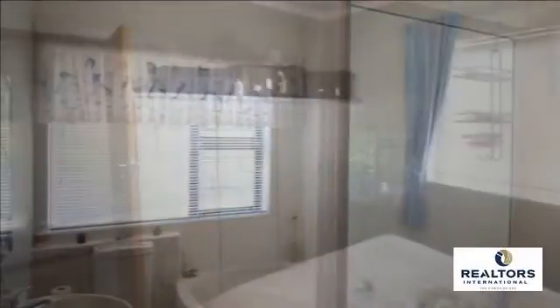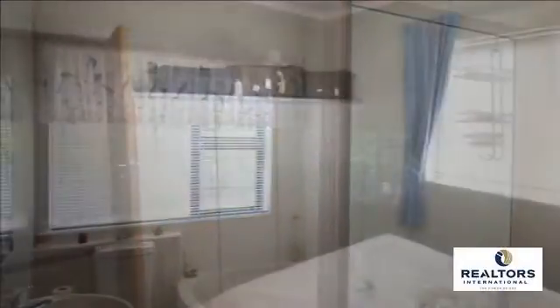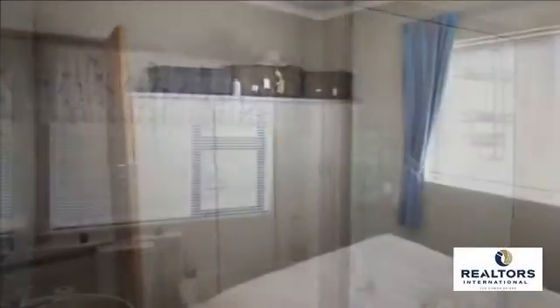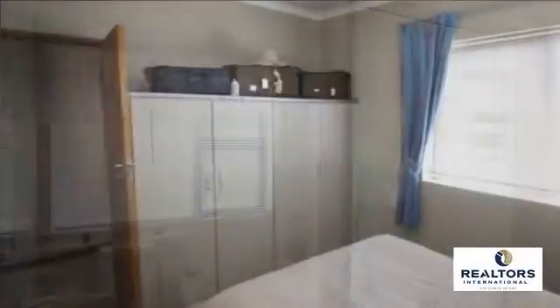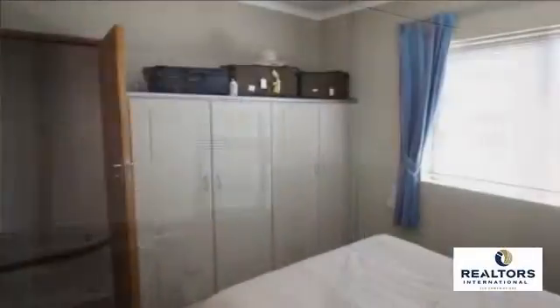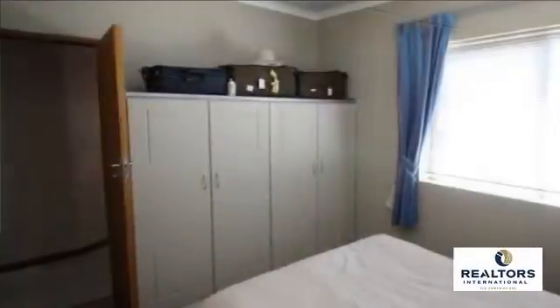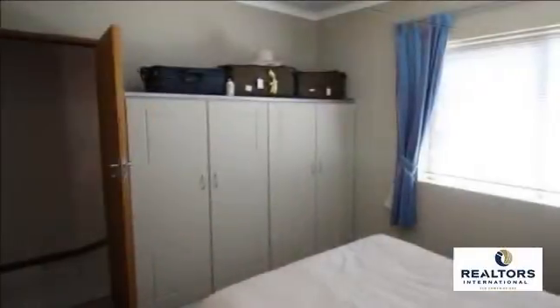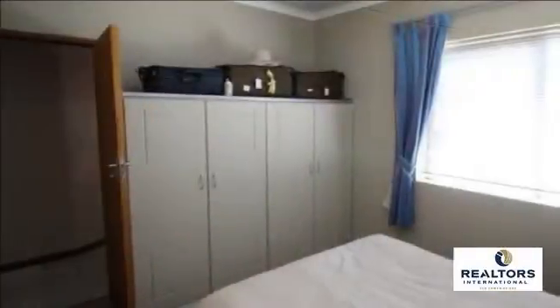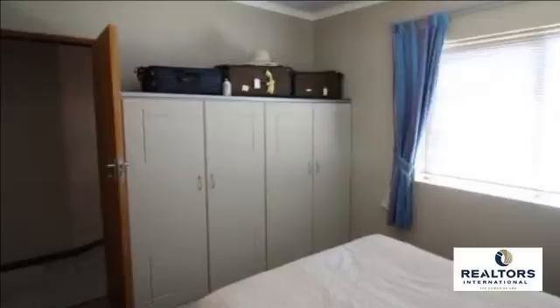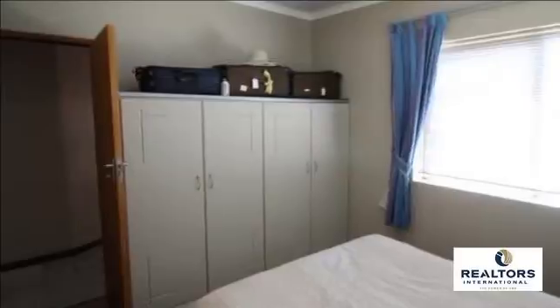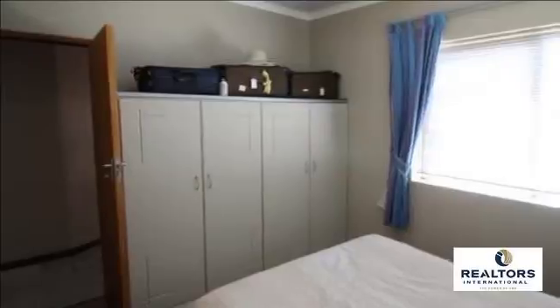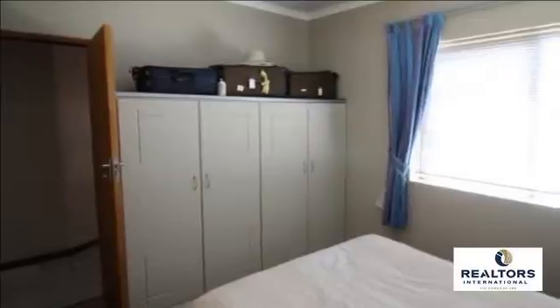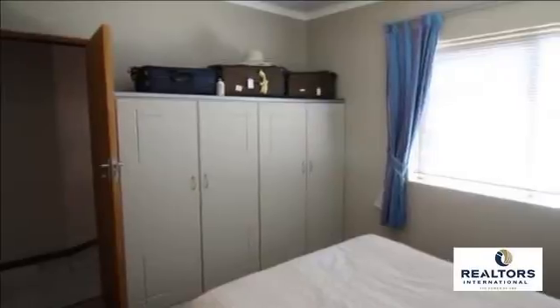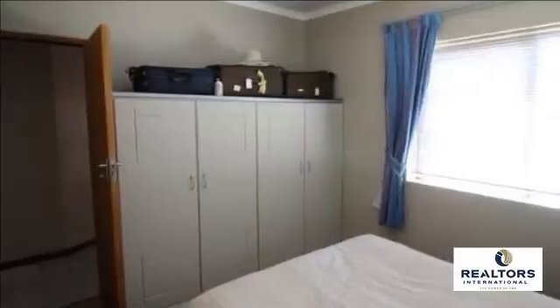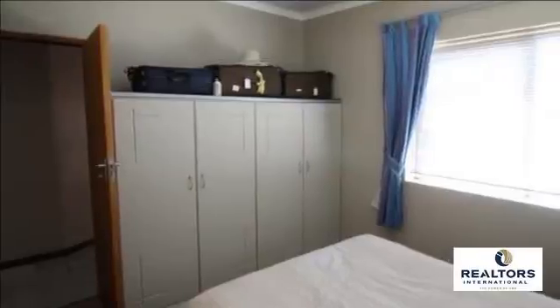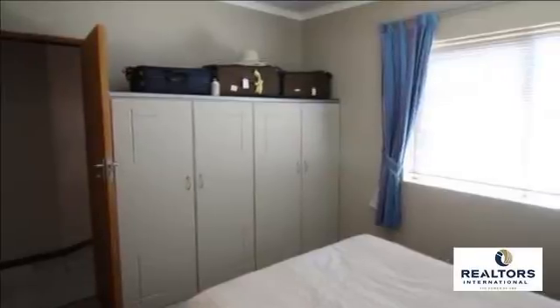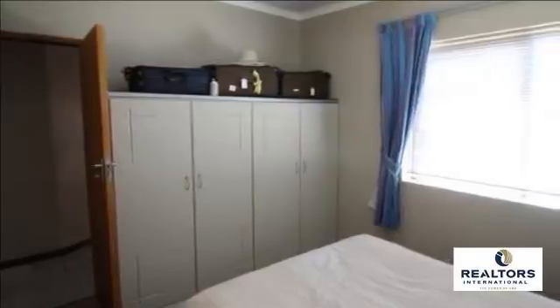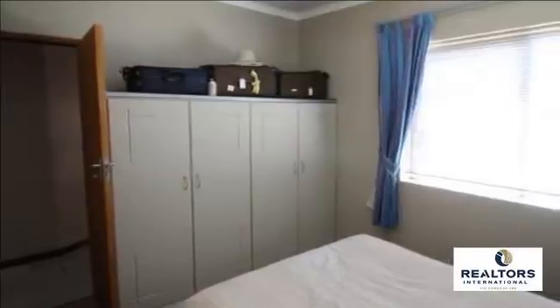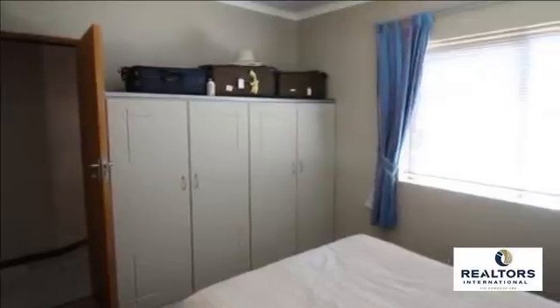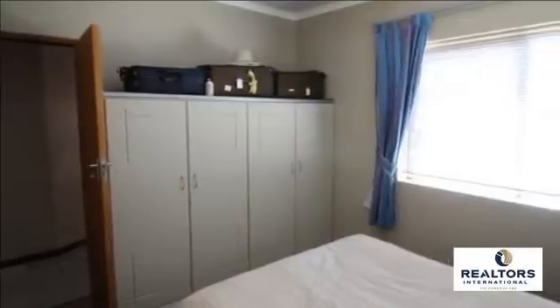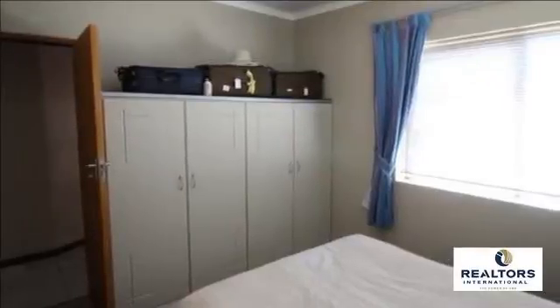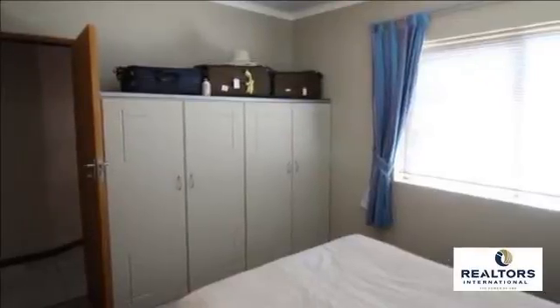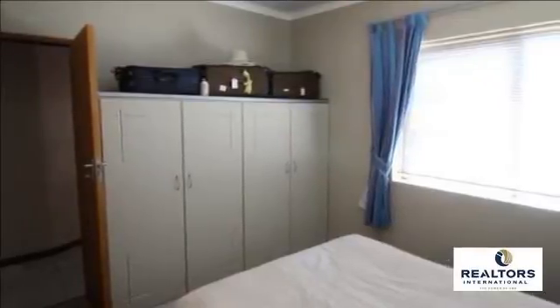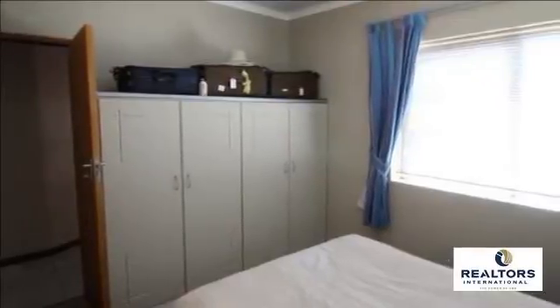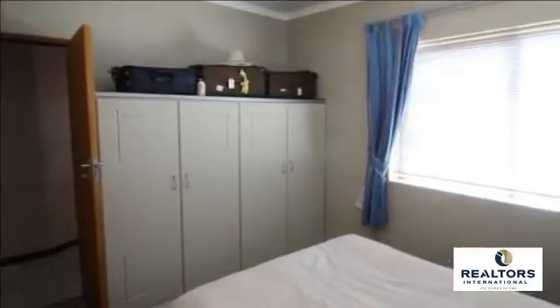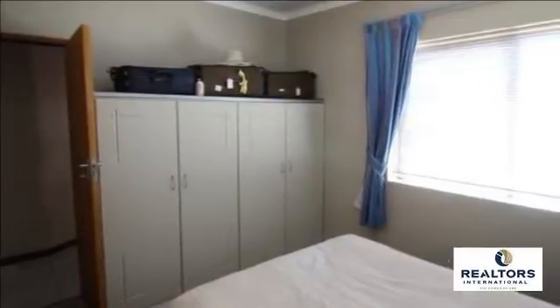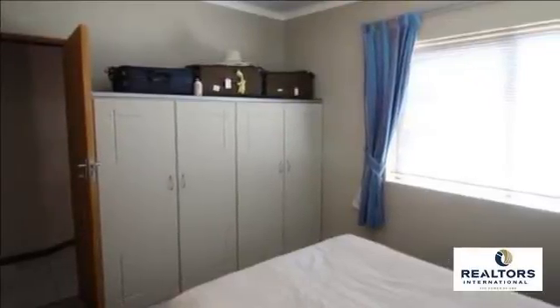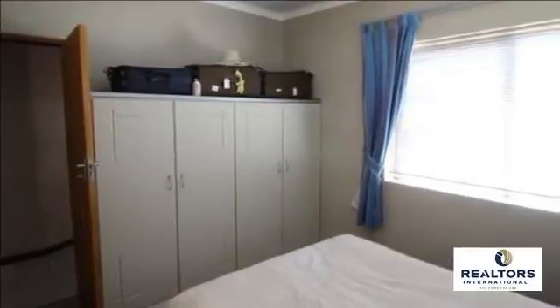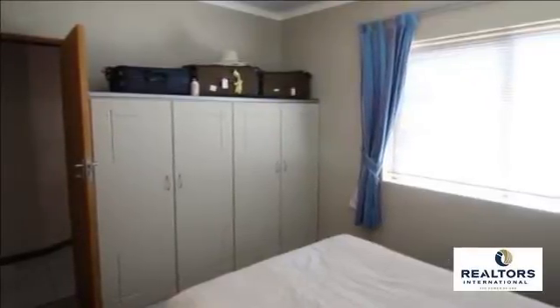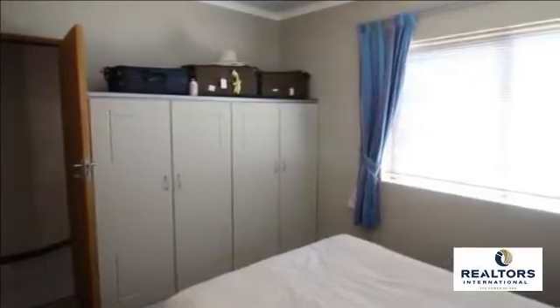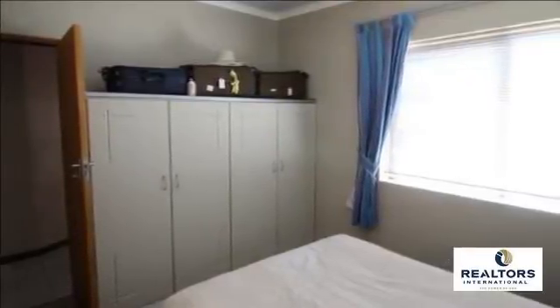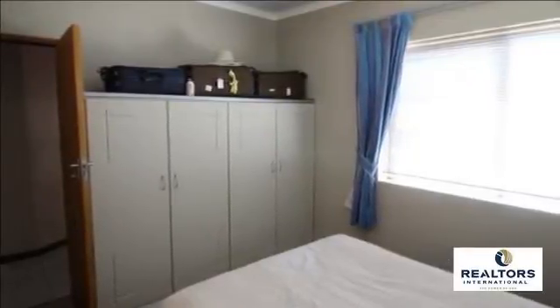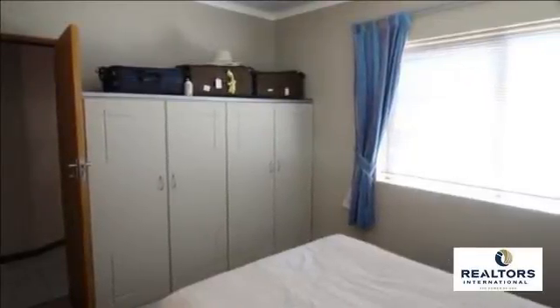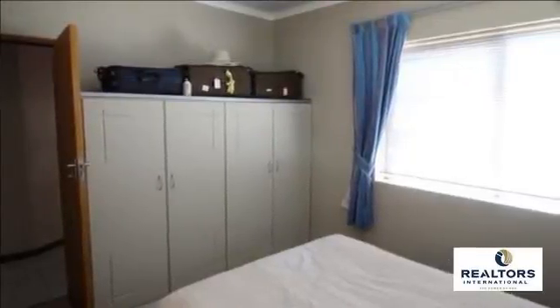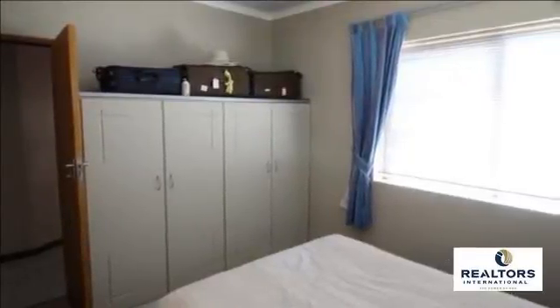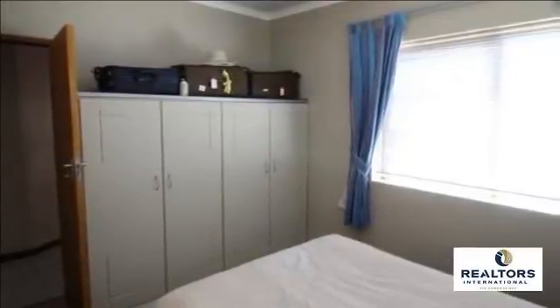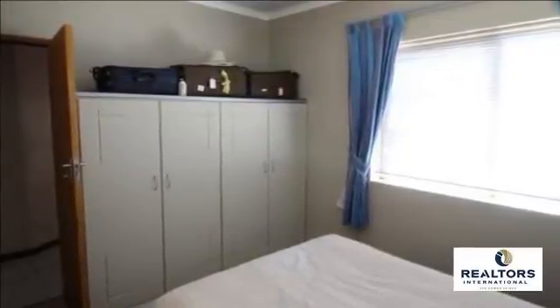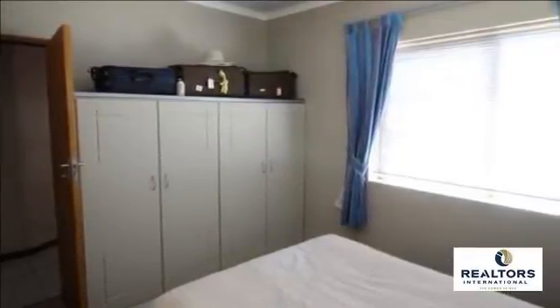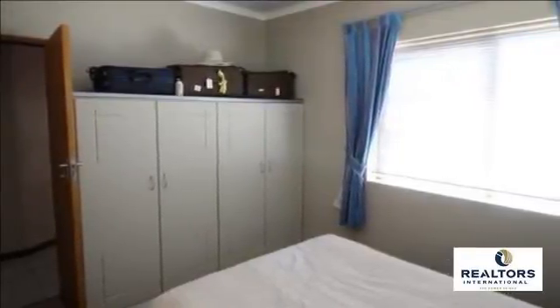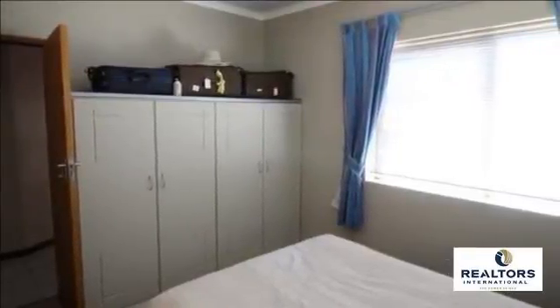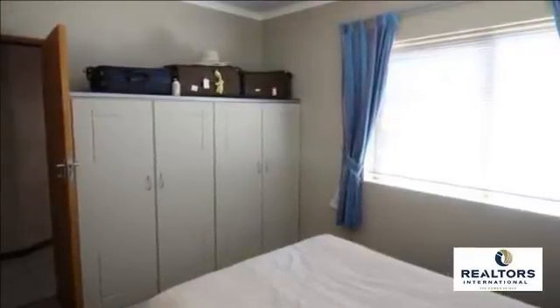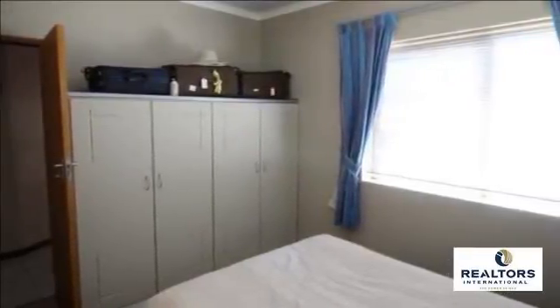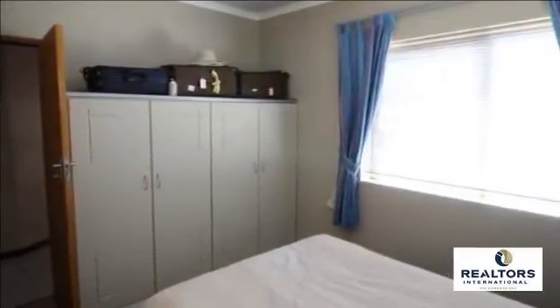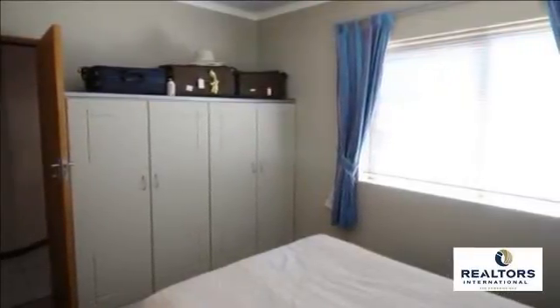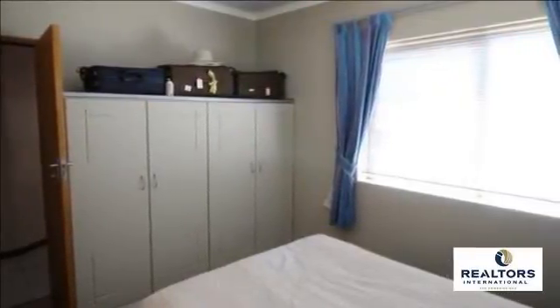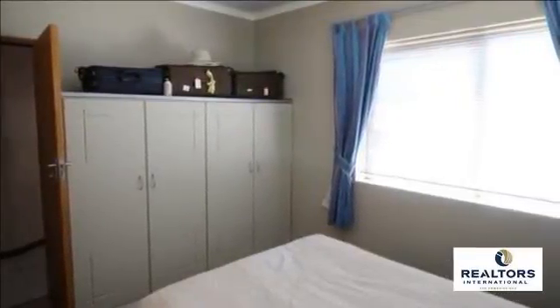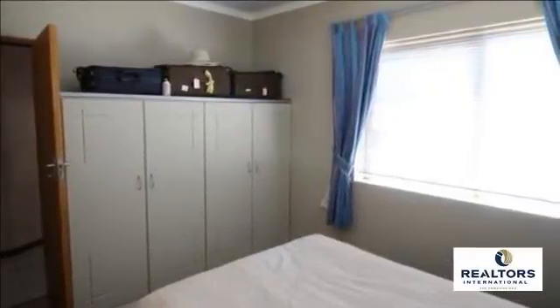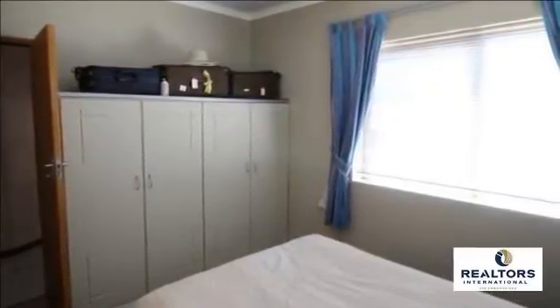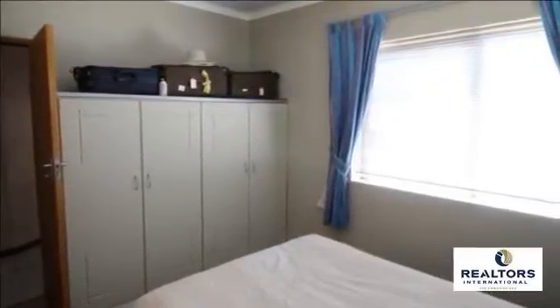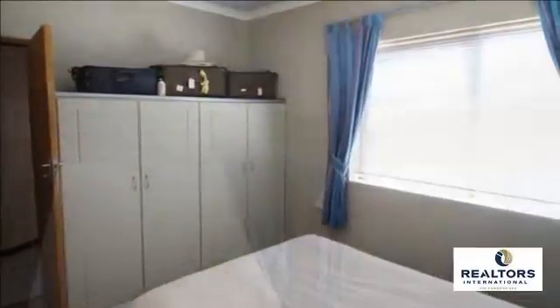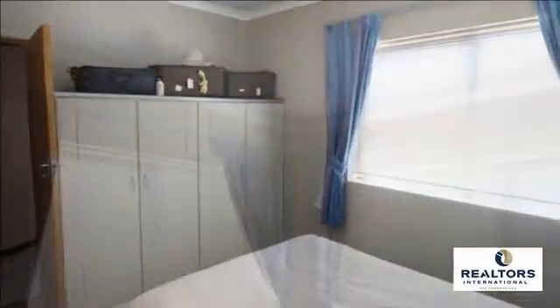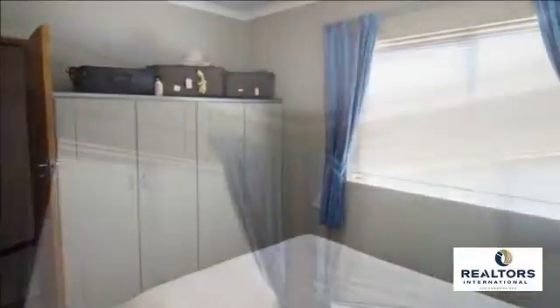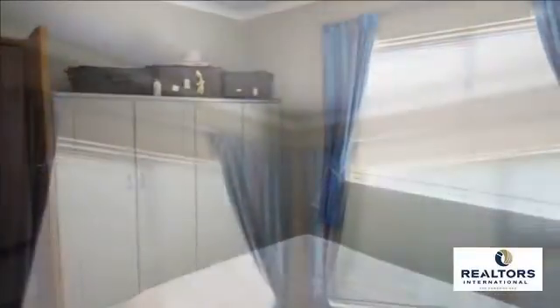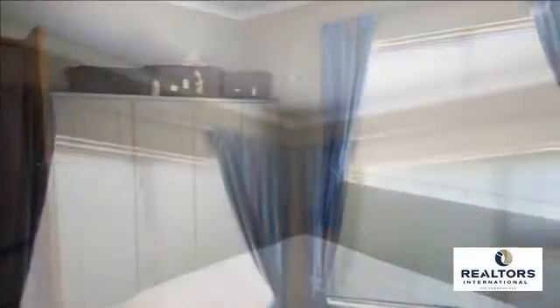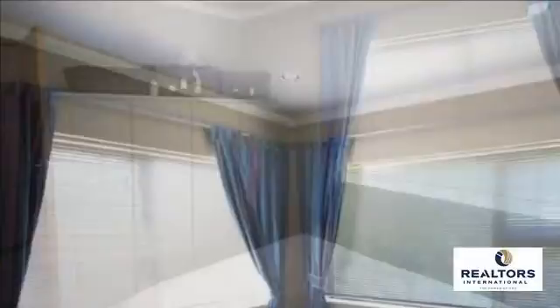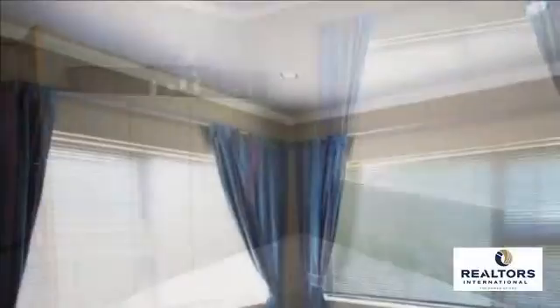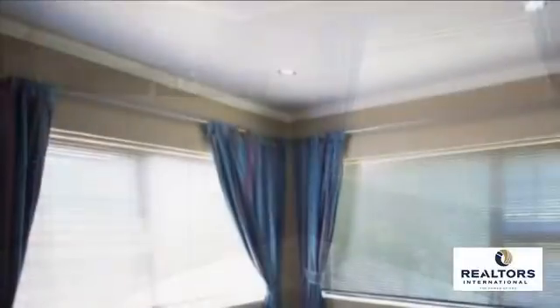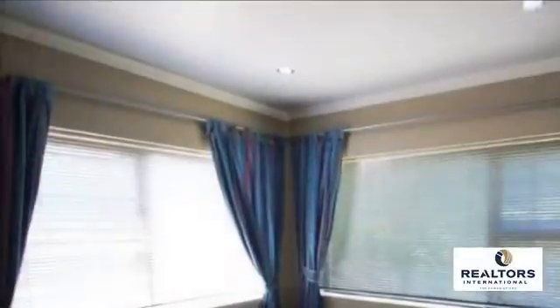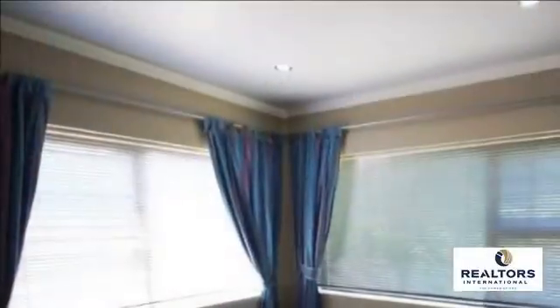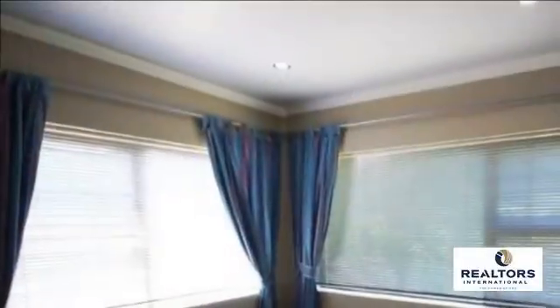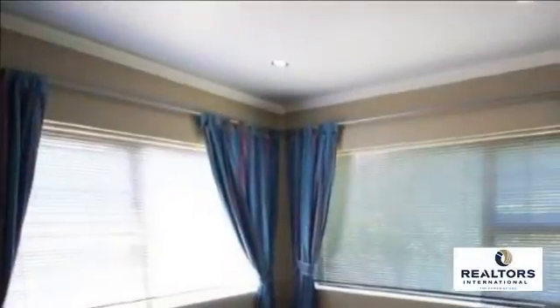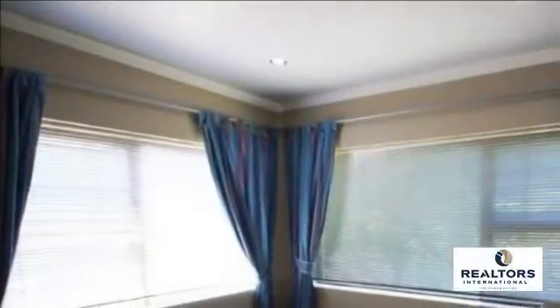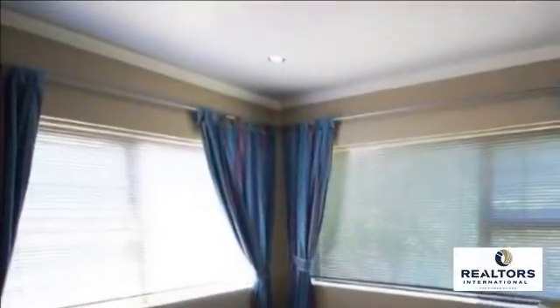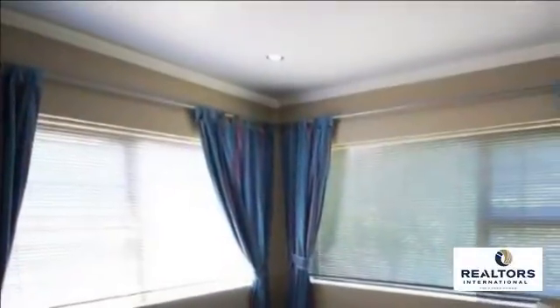Extras include underfloor heating, with washing machine and dishwasher staying. Call now if this is what you are looking for. For more information on this property or to arrange a viewing, please contact us.